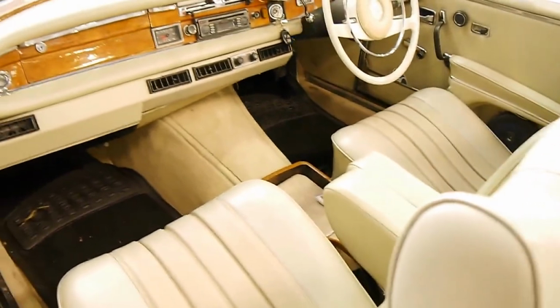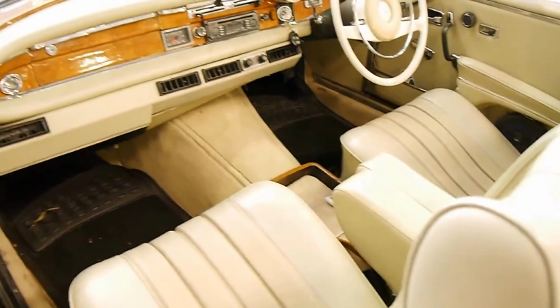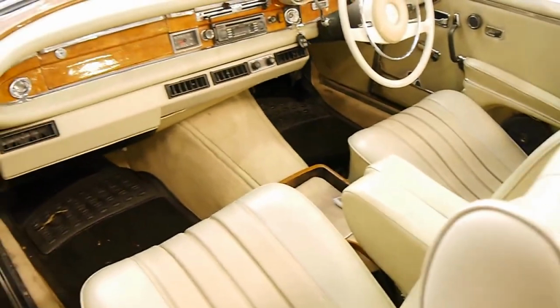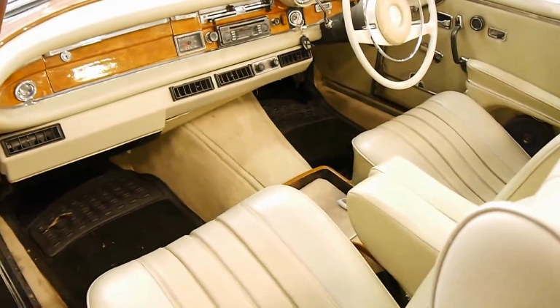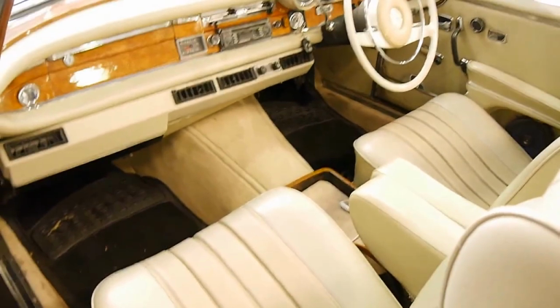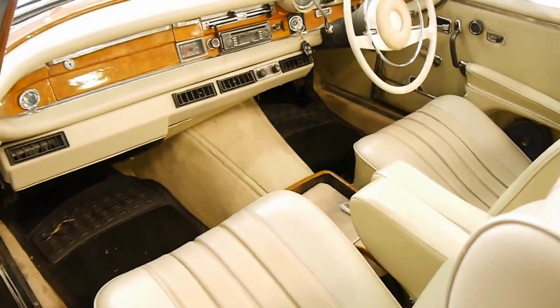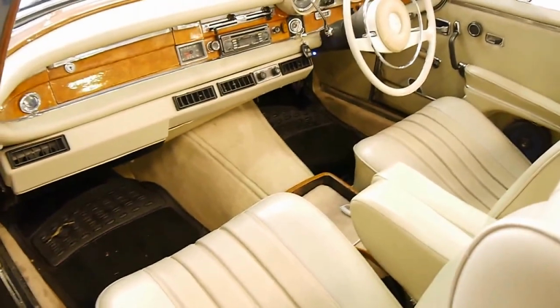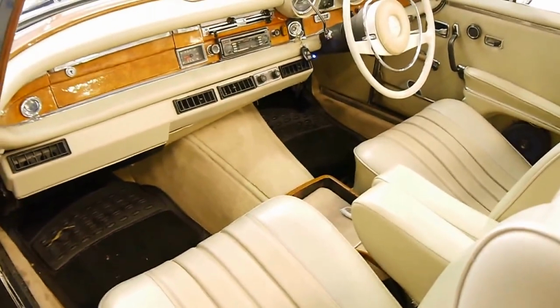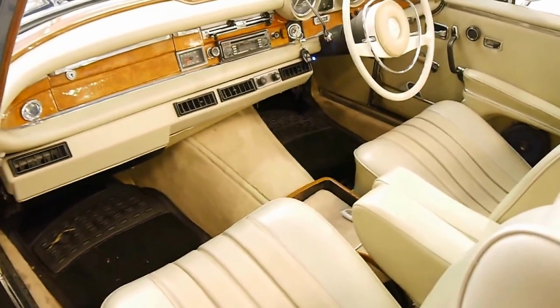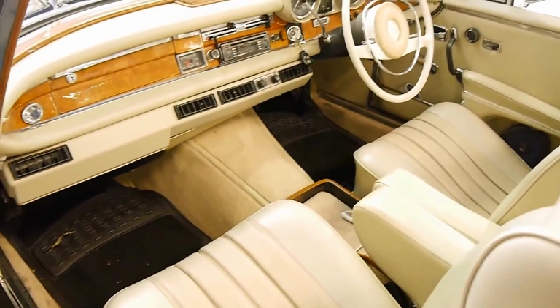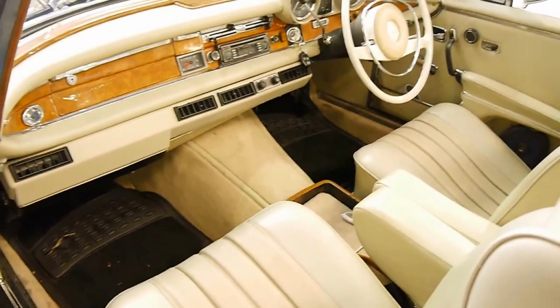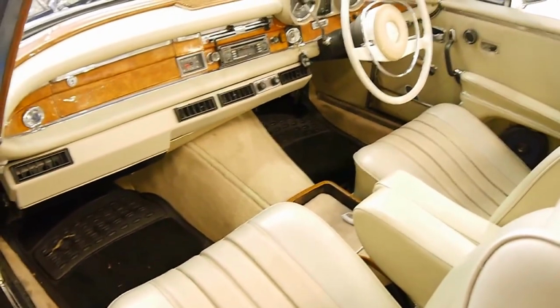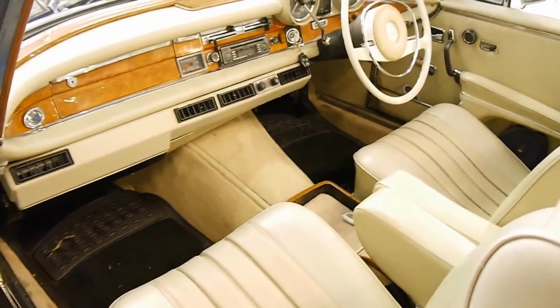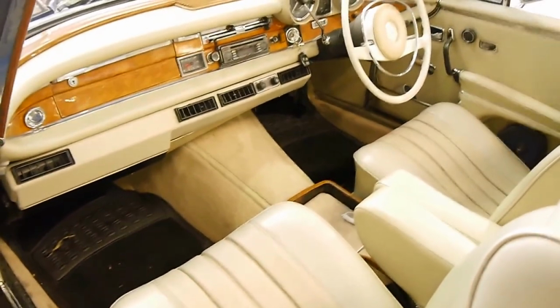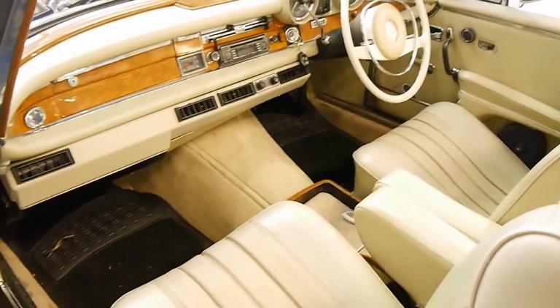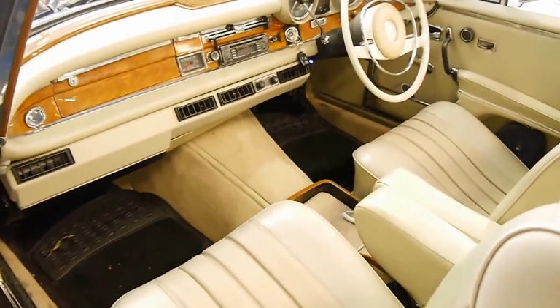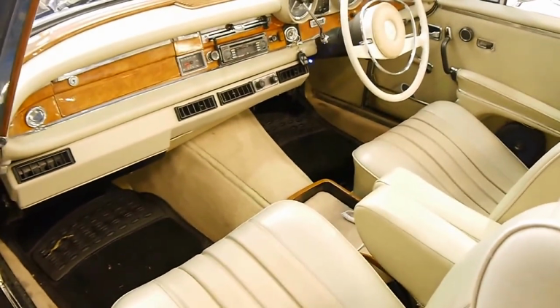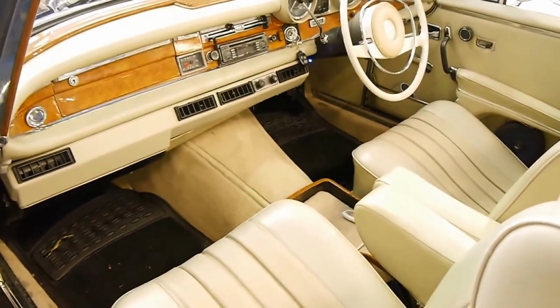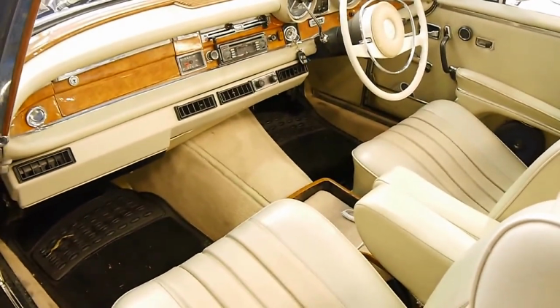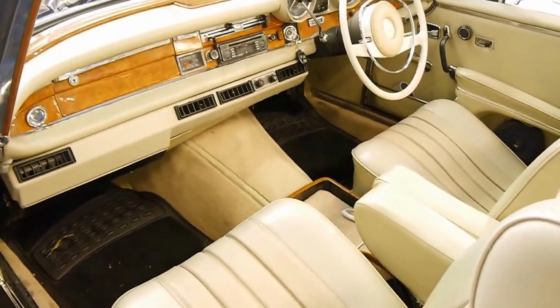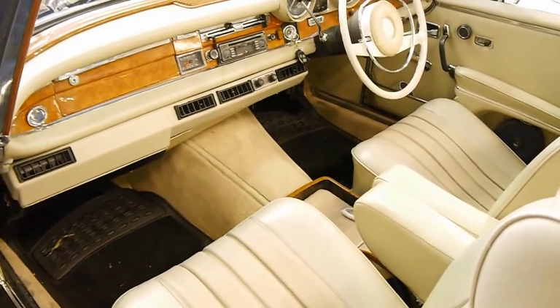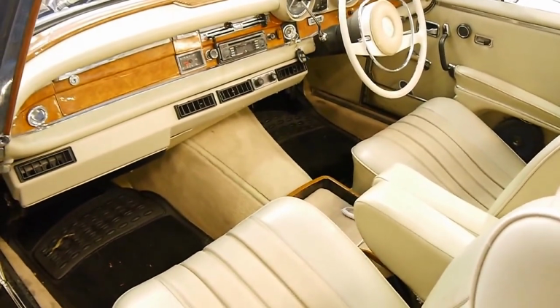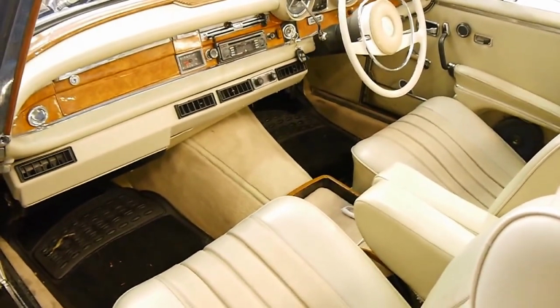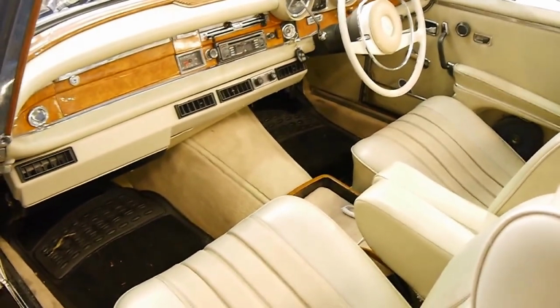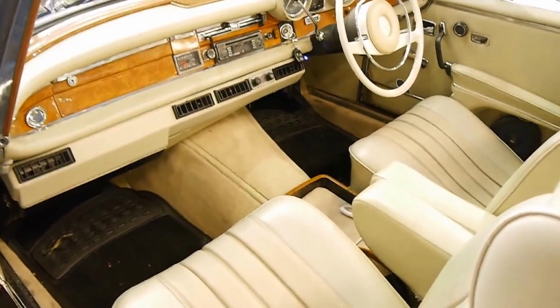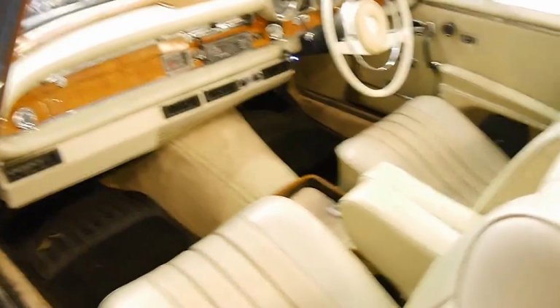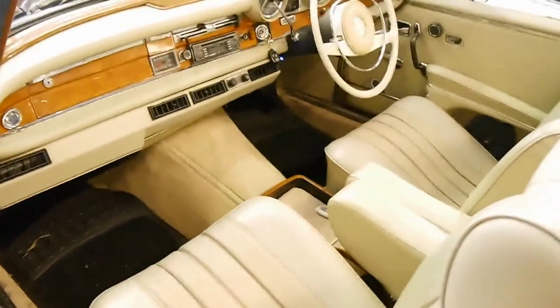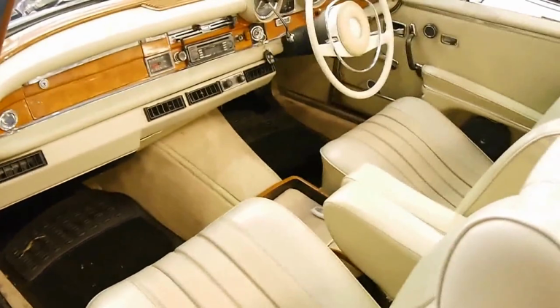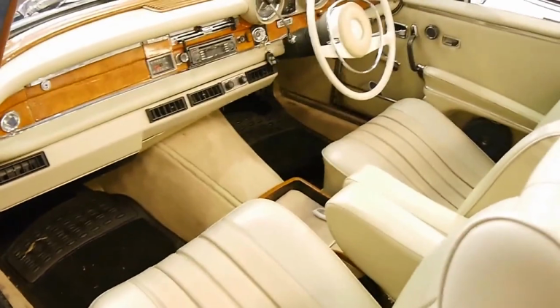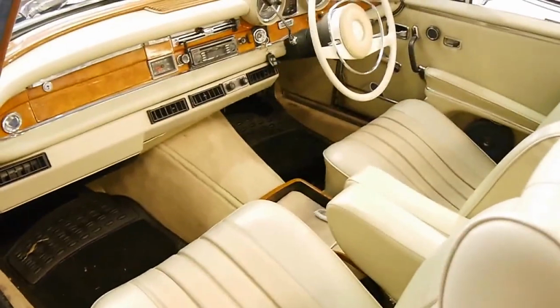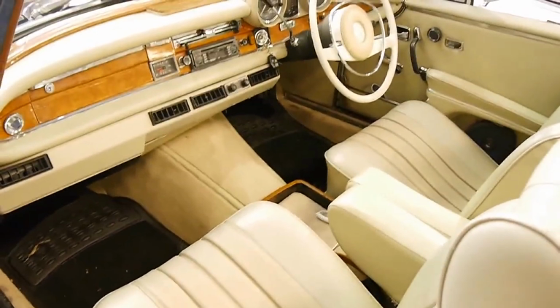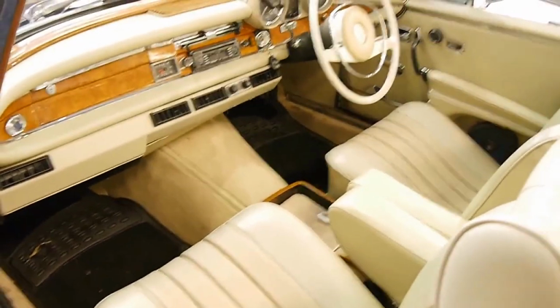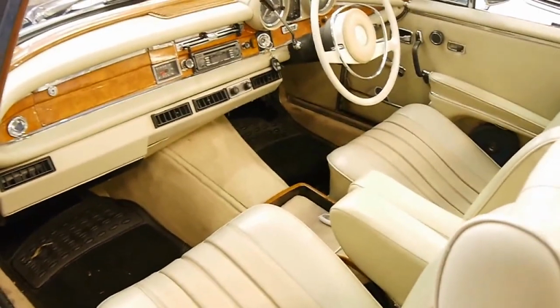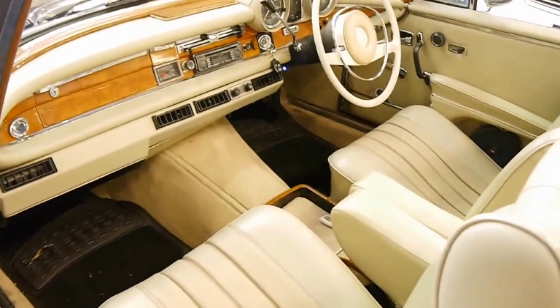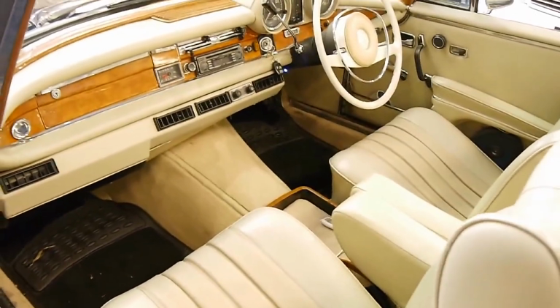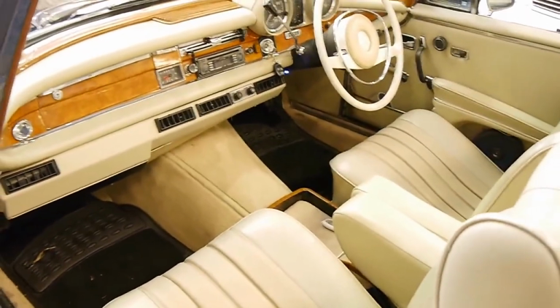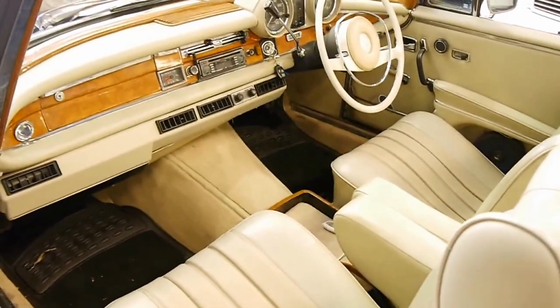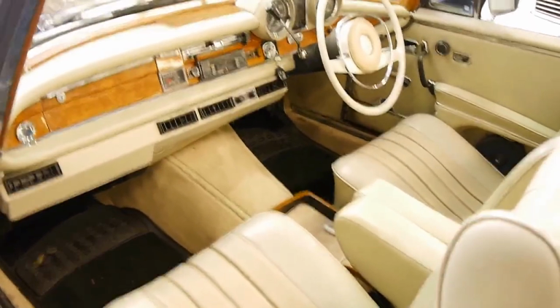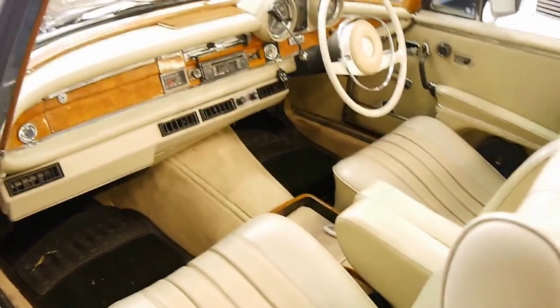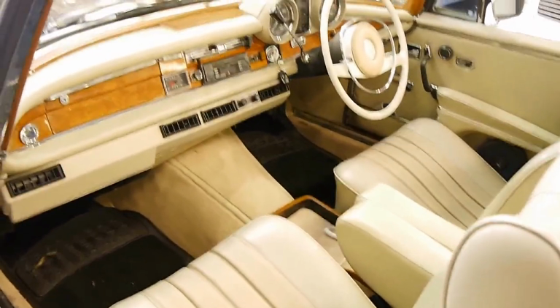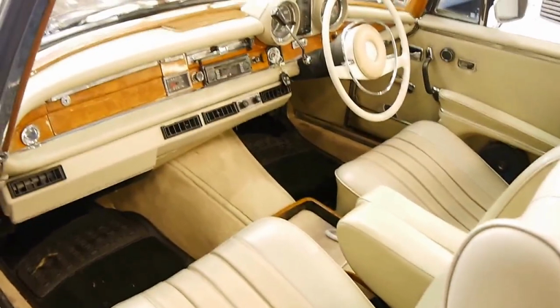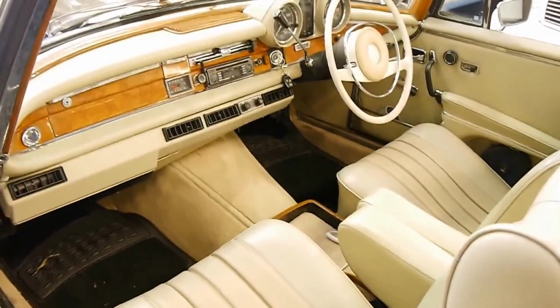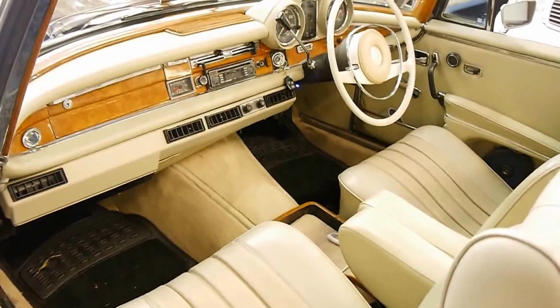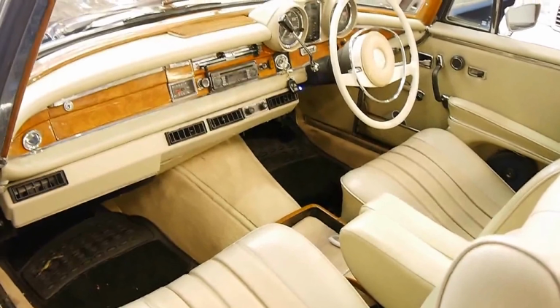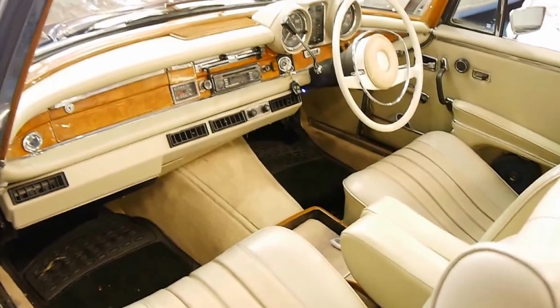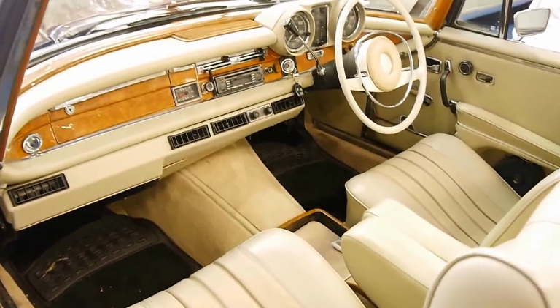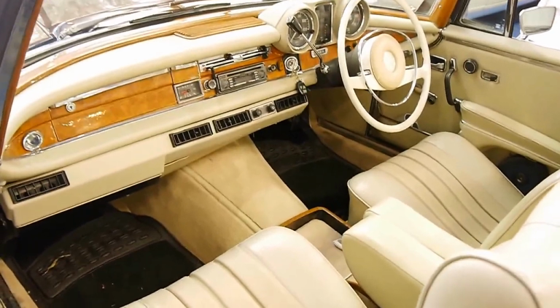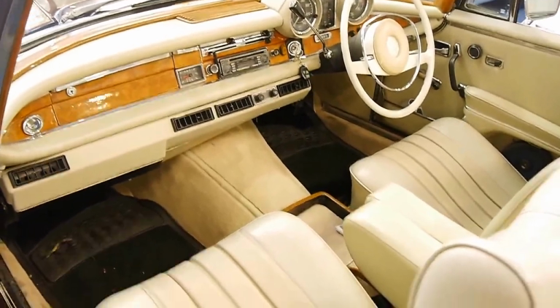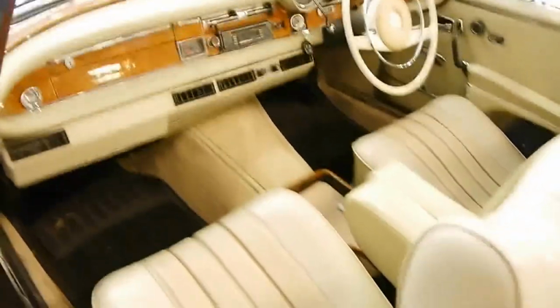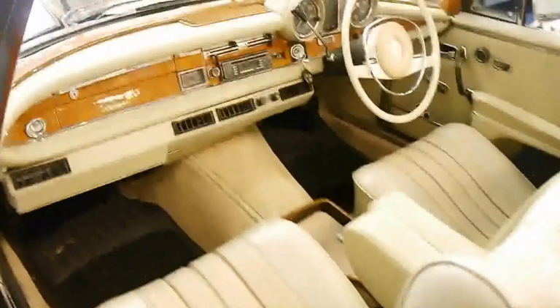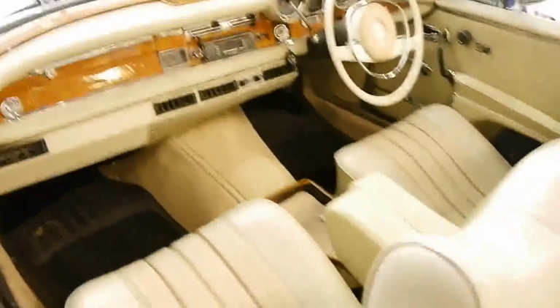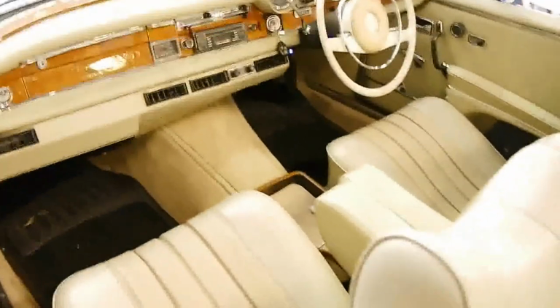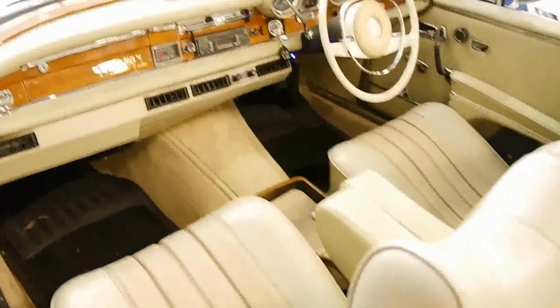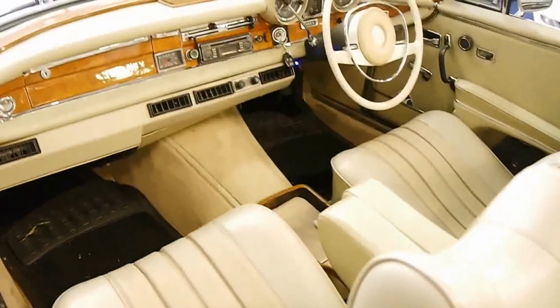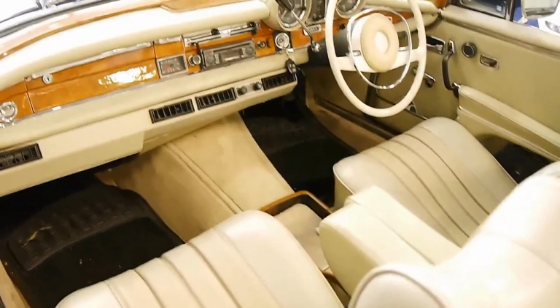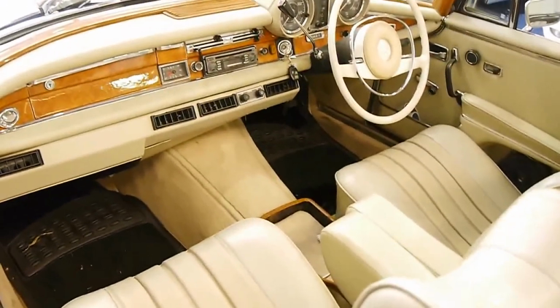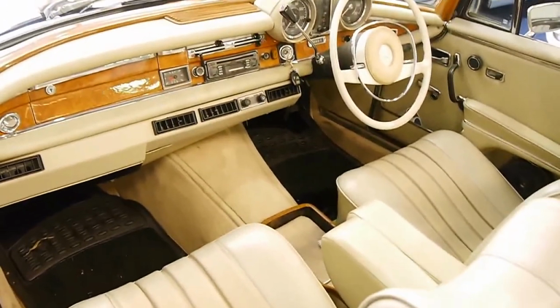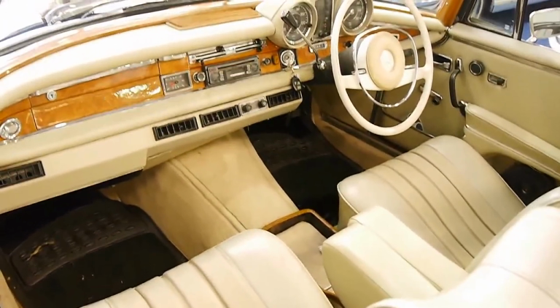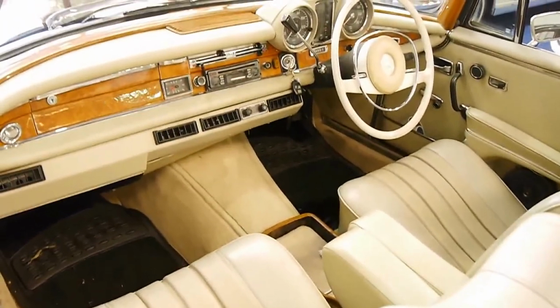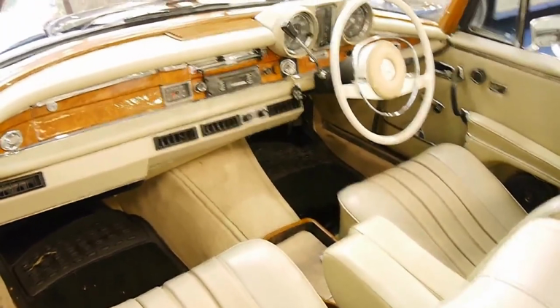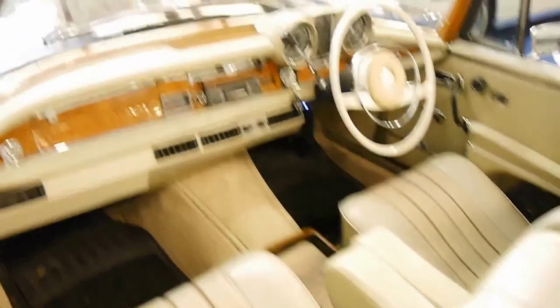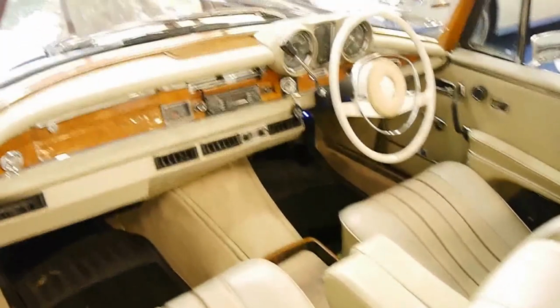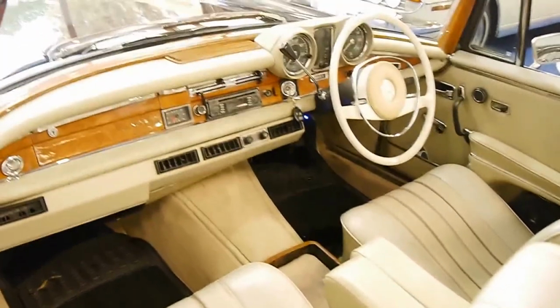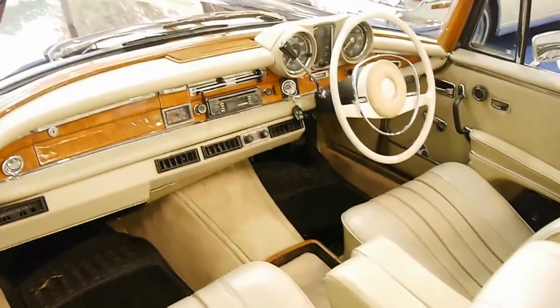The big V8 versions of this car, in original condition, have fetched up to a million dollars at auction in America.